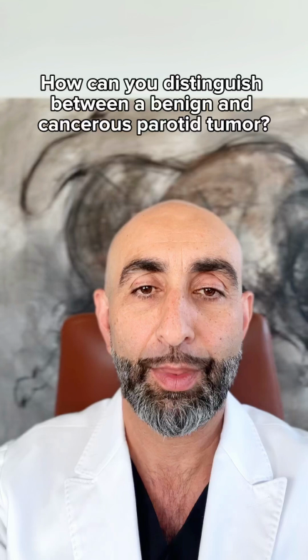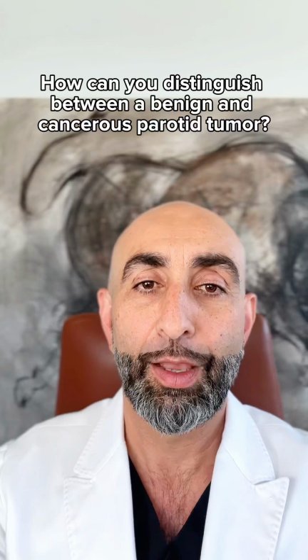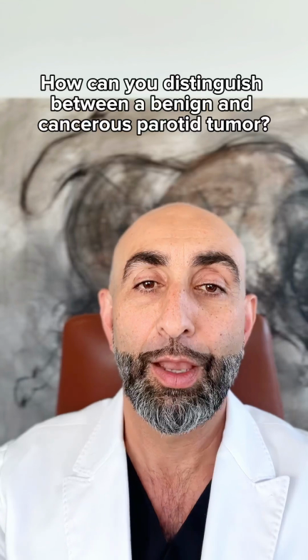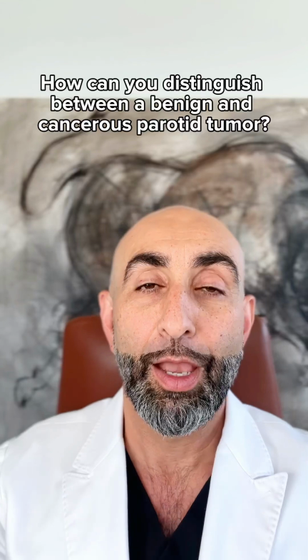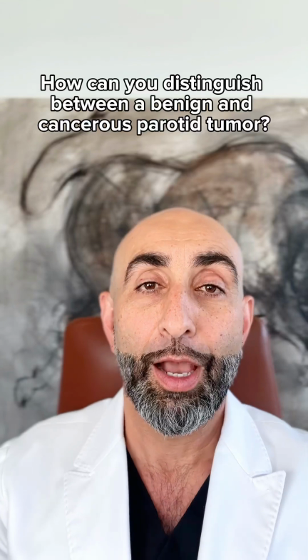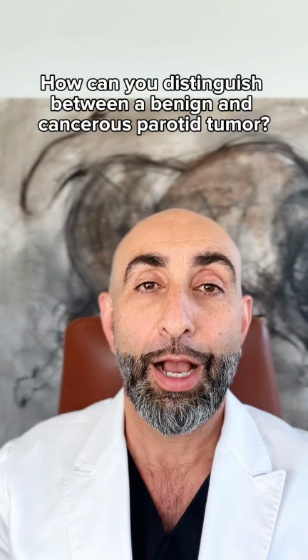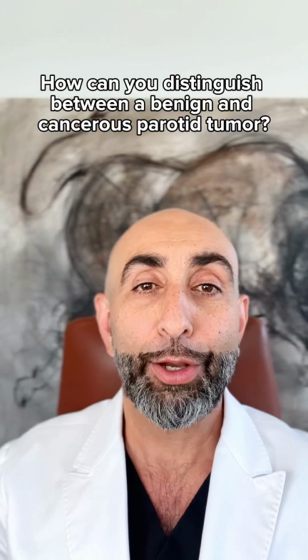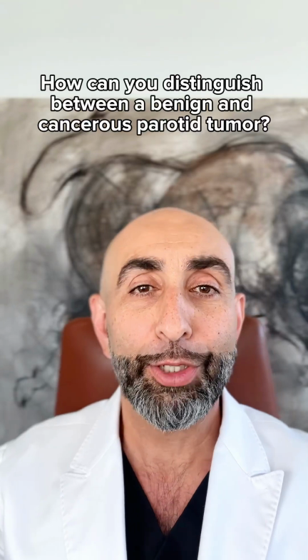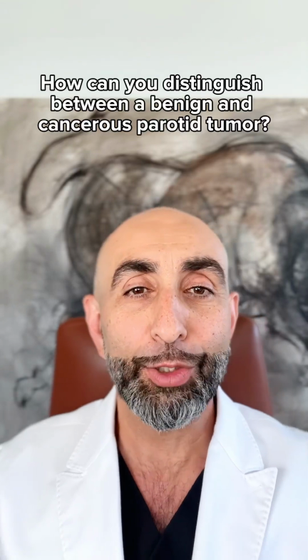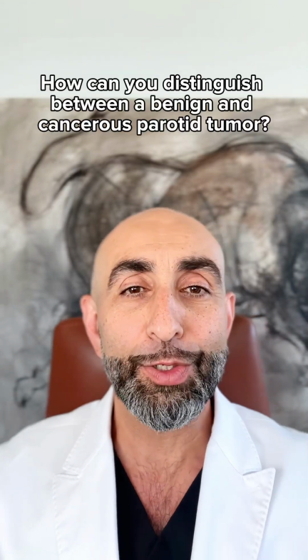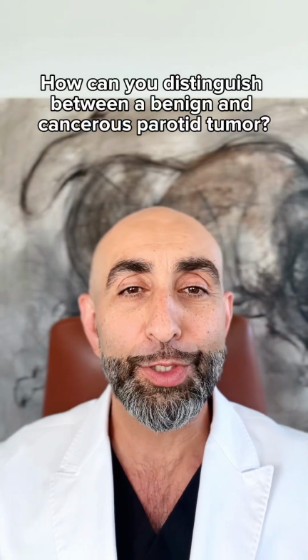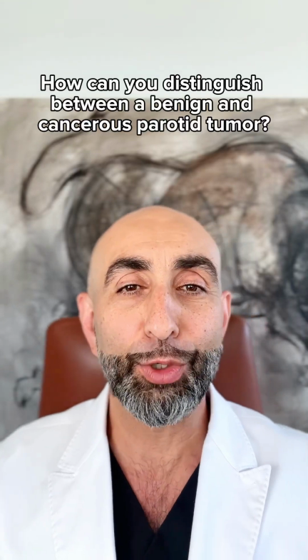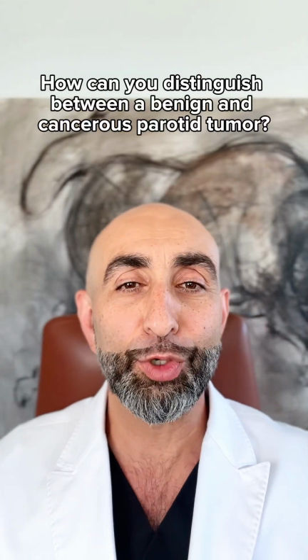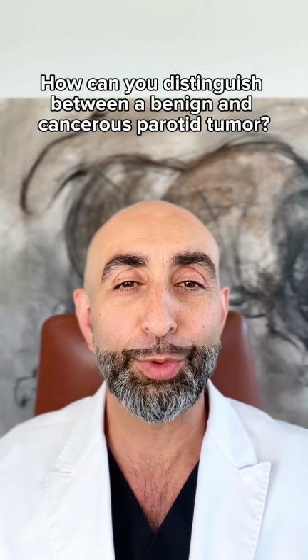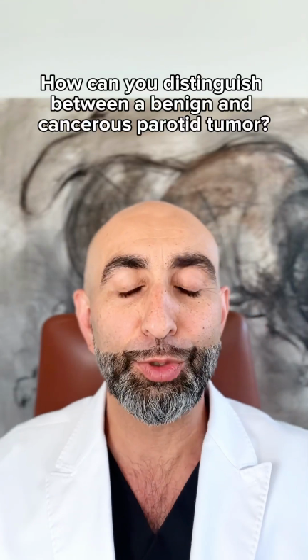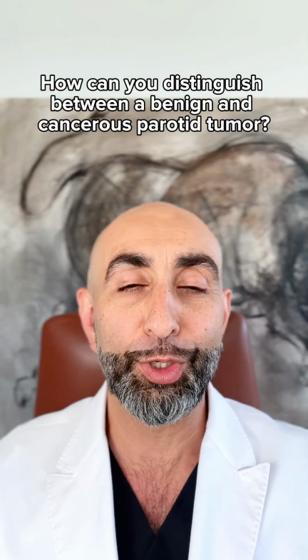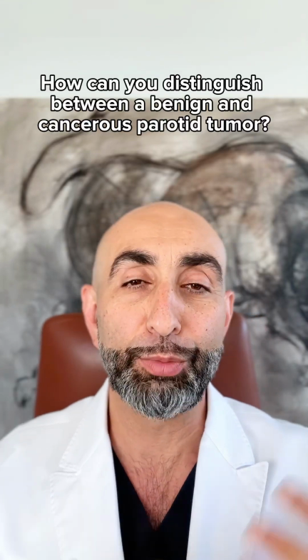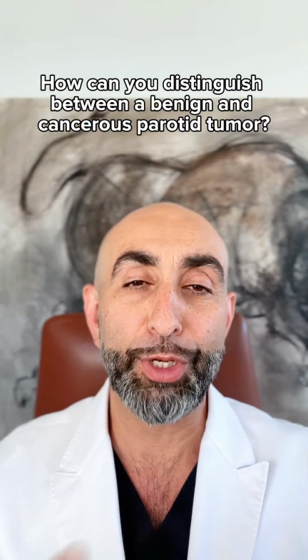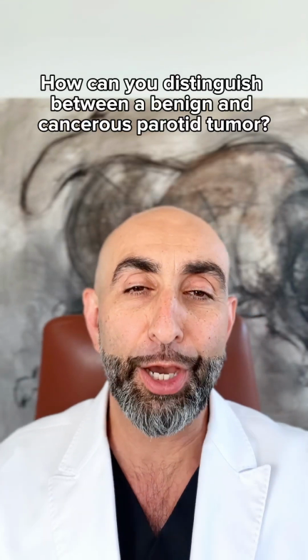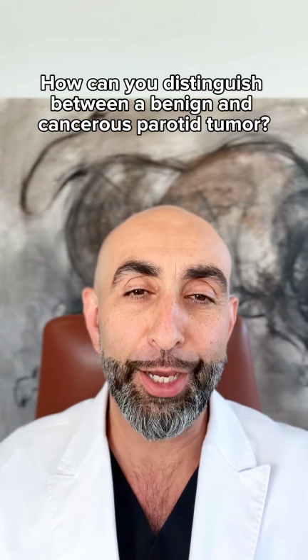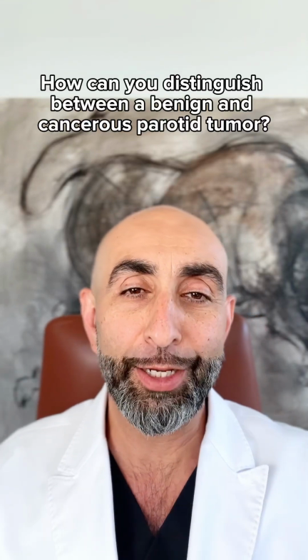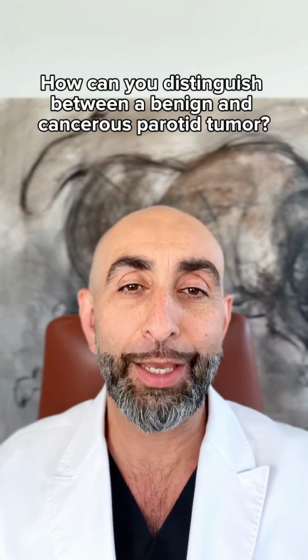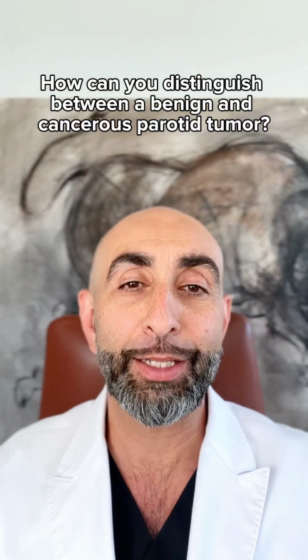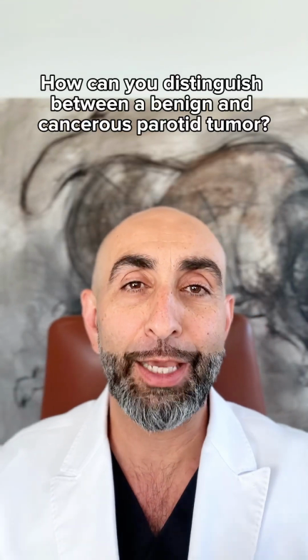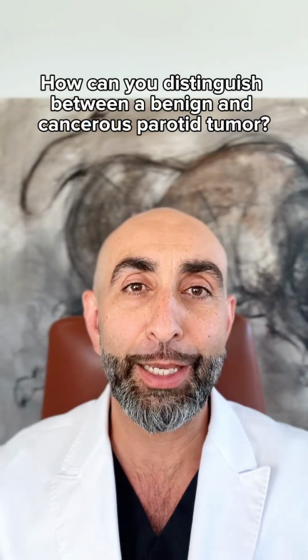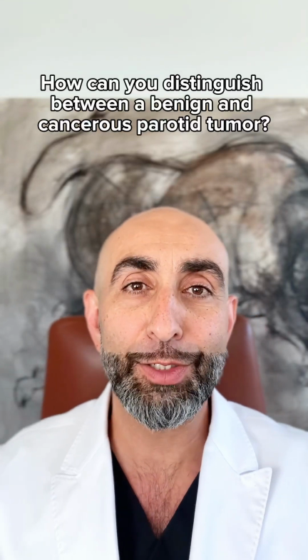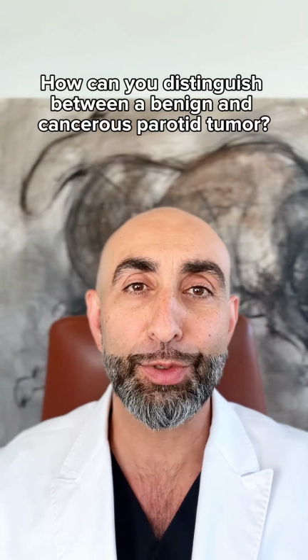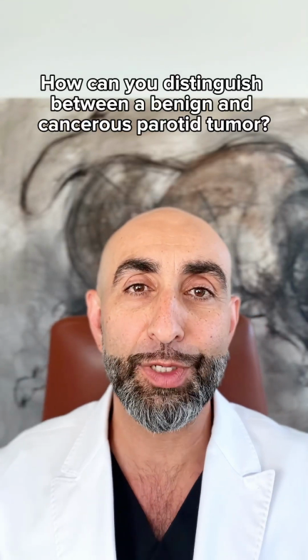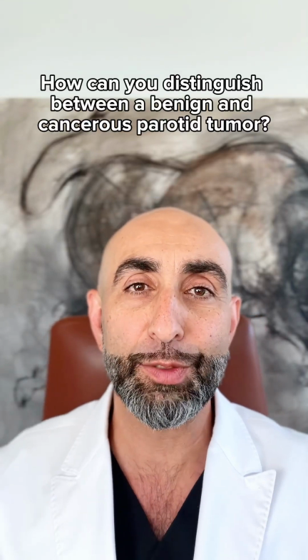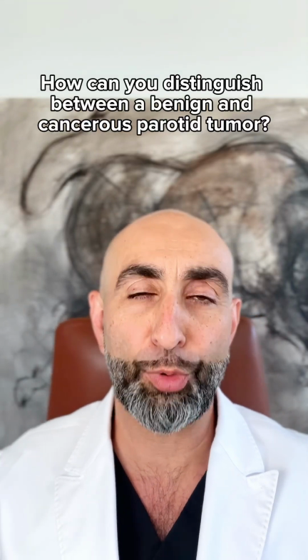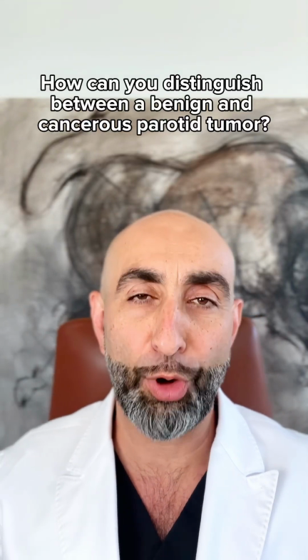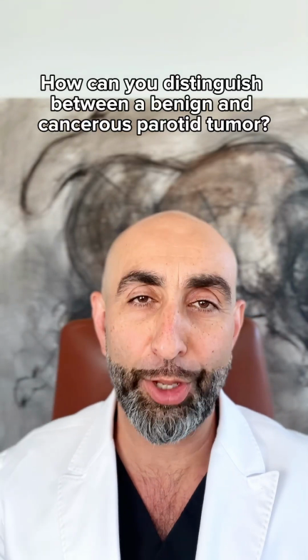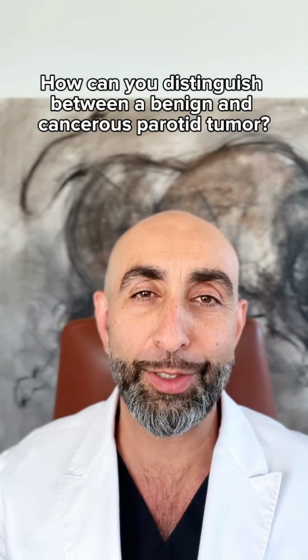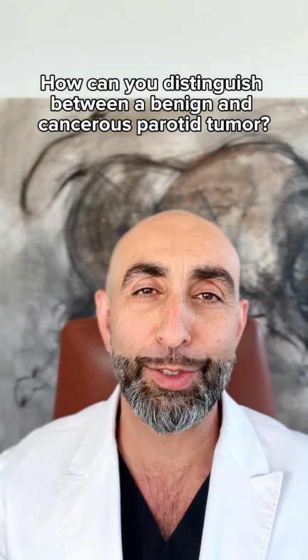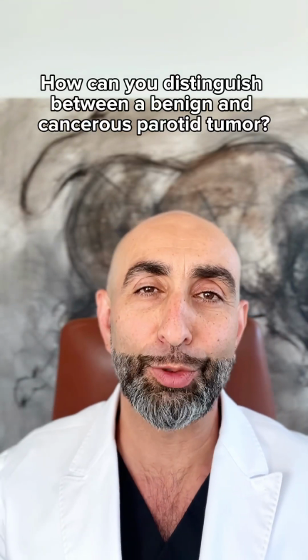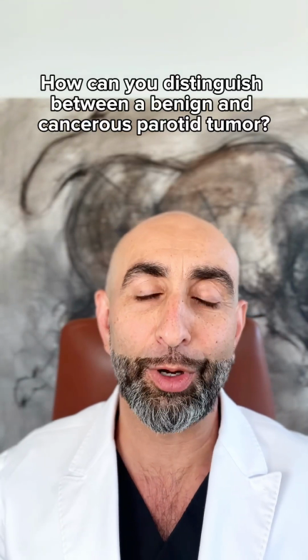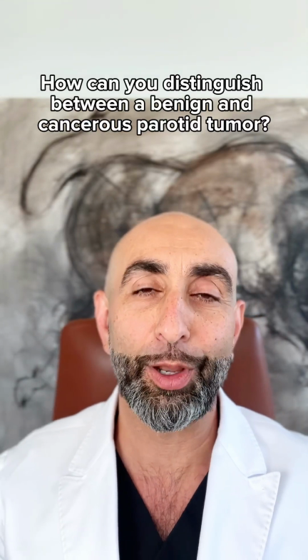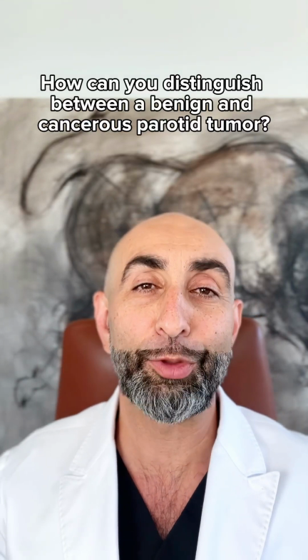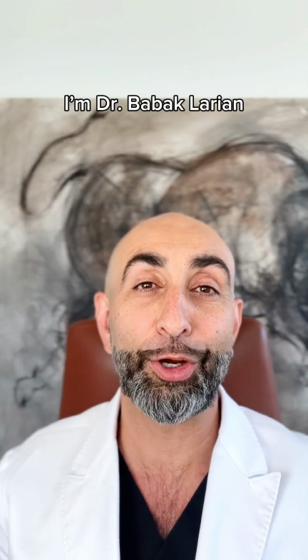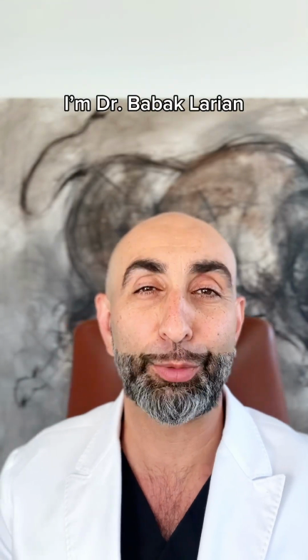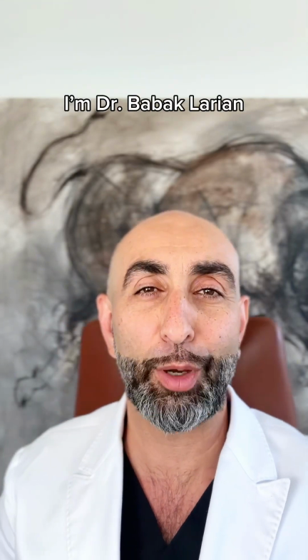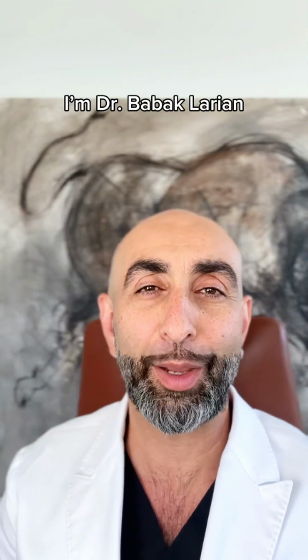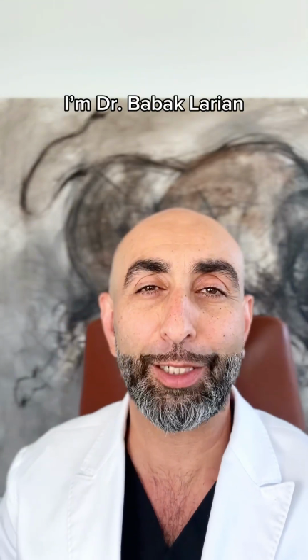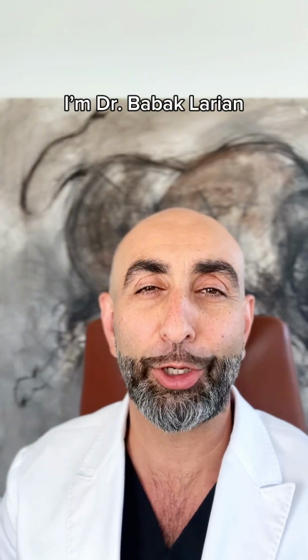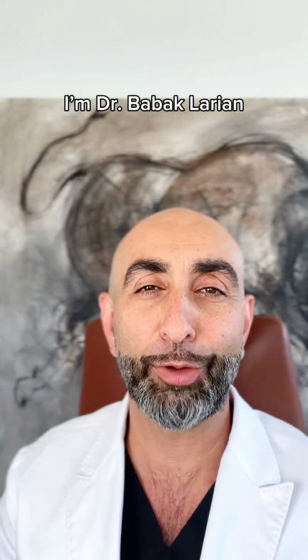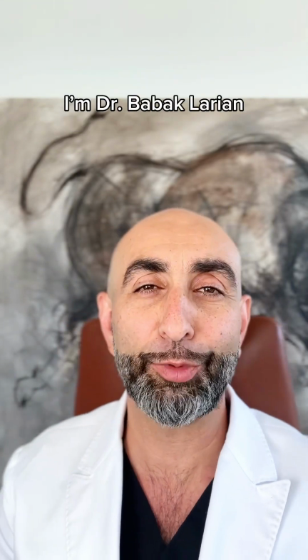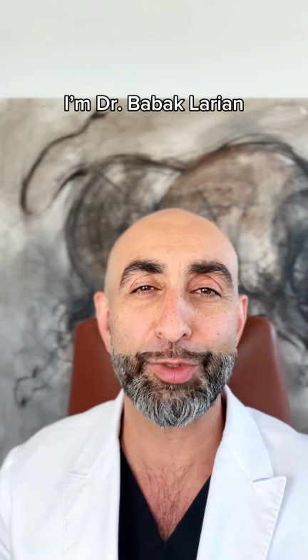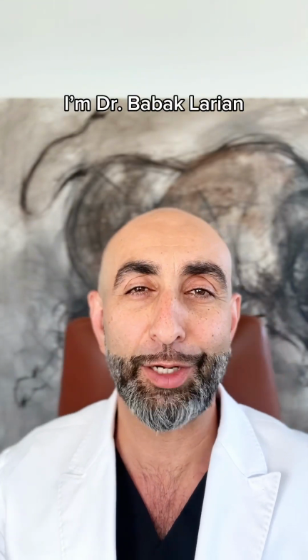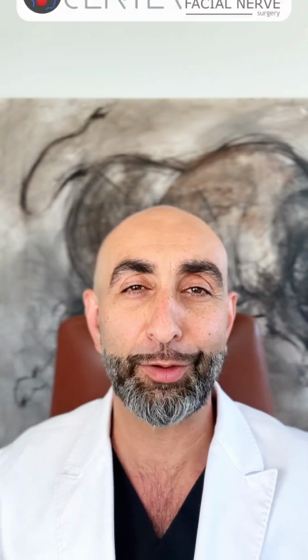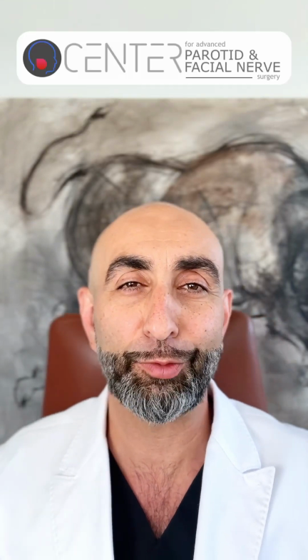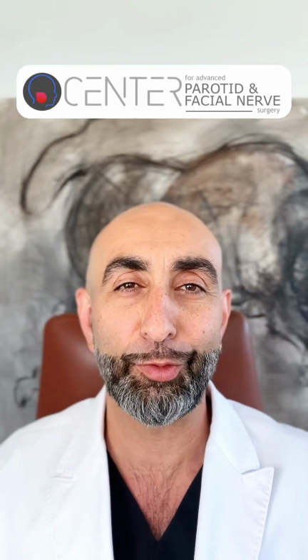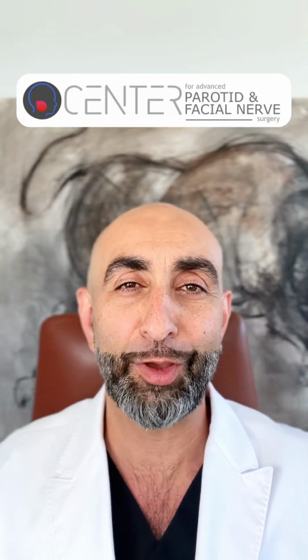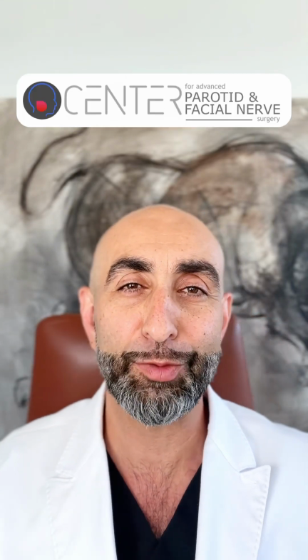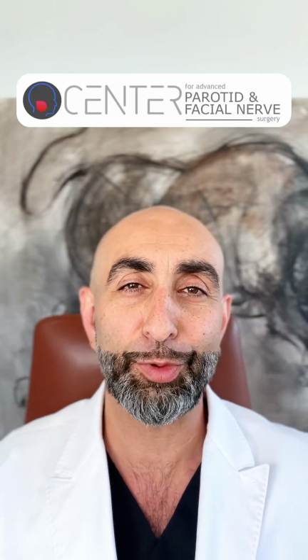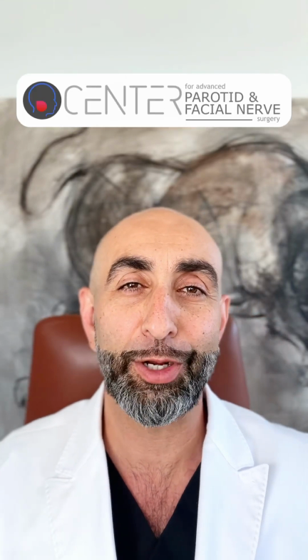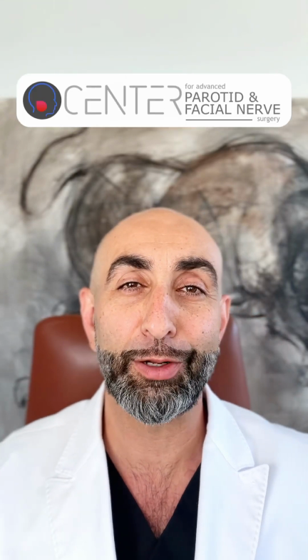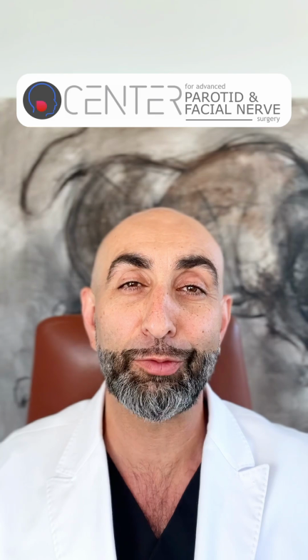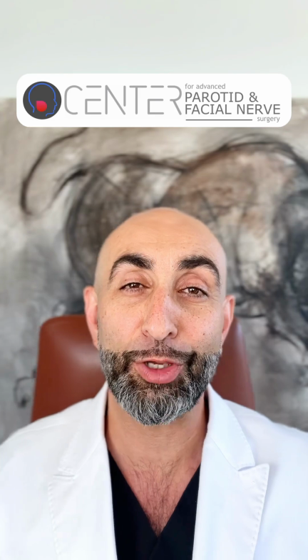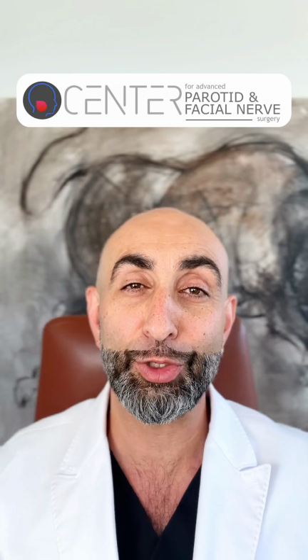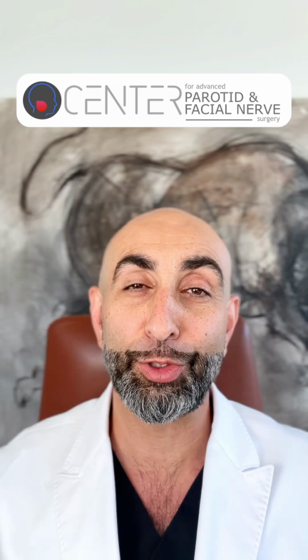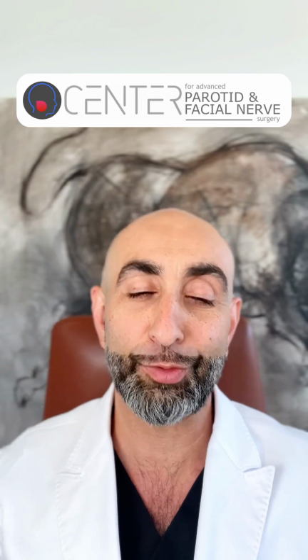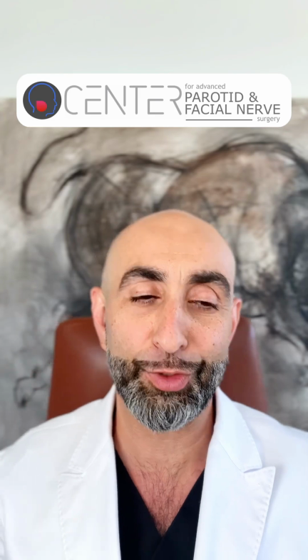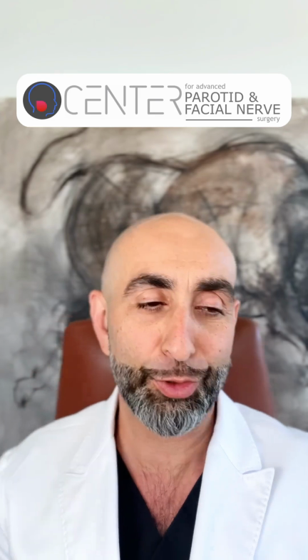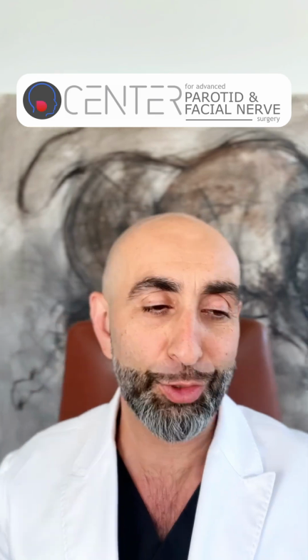How can you distinguish between a benign and cancerous parotid tumor? I'm Dr. Bob Akmari, from the Center for Advanced Parotid and Facial Neurosurgery.